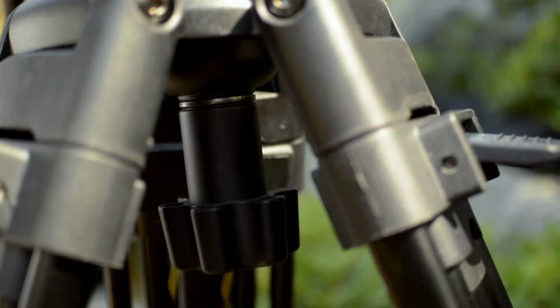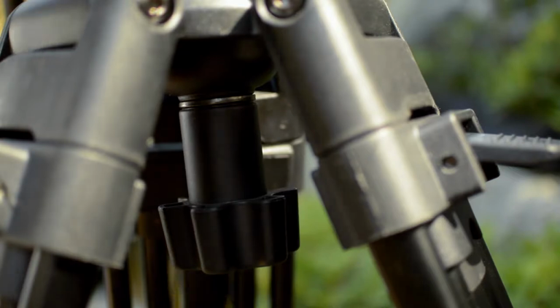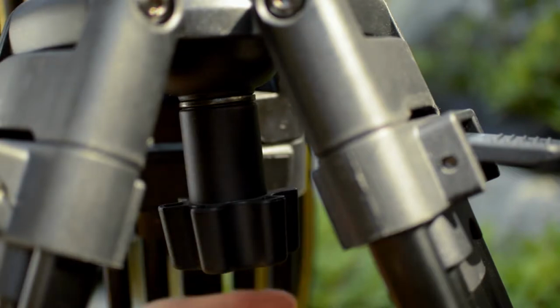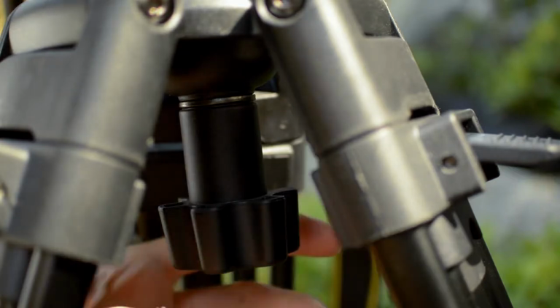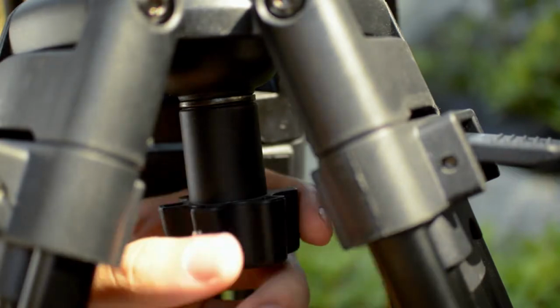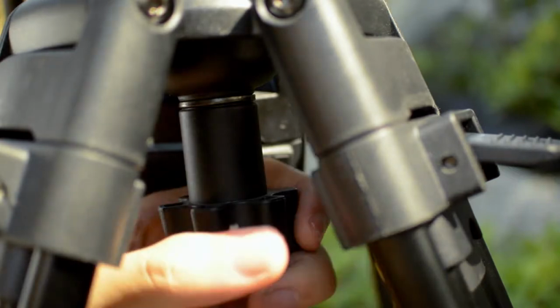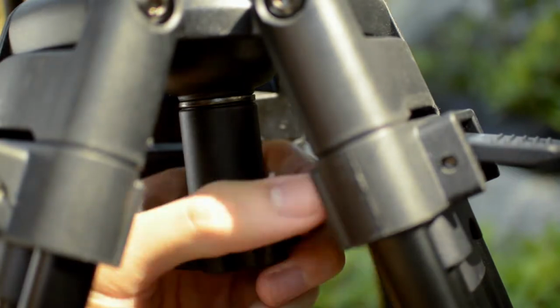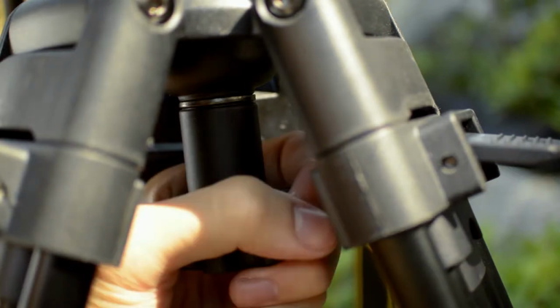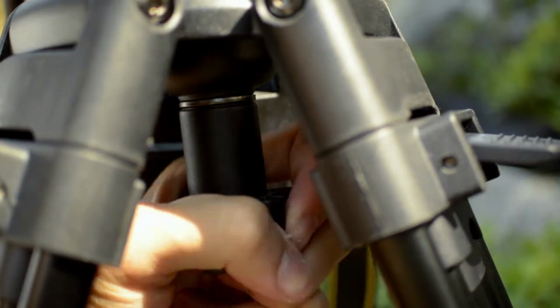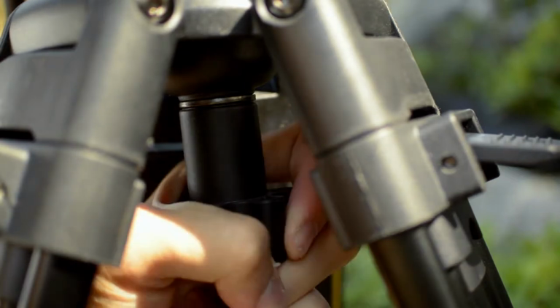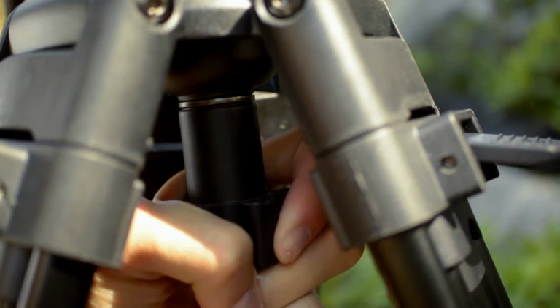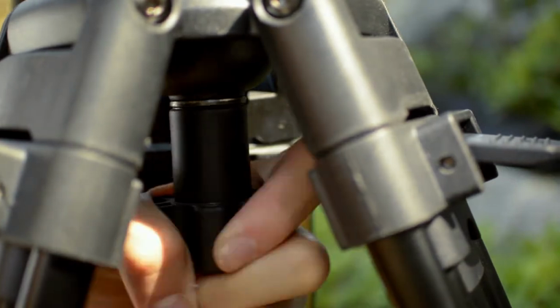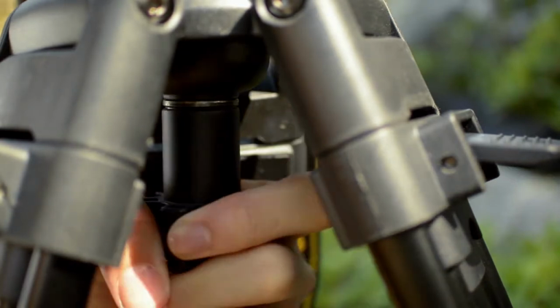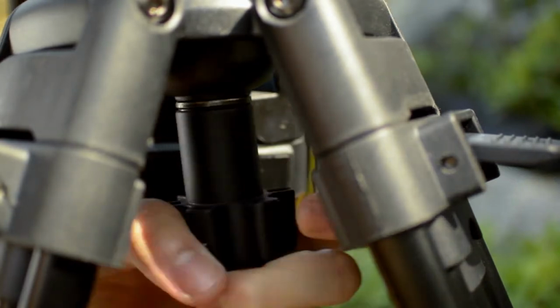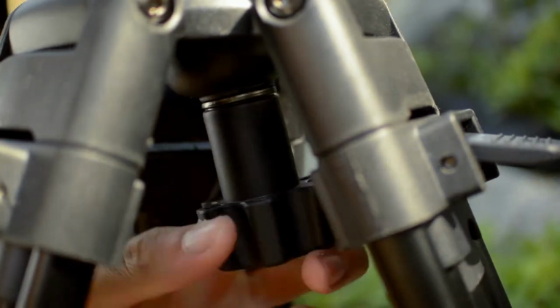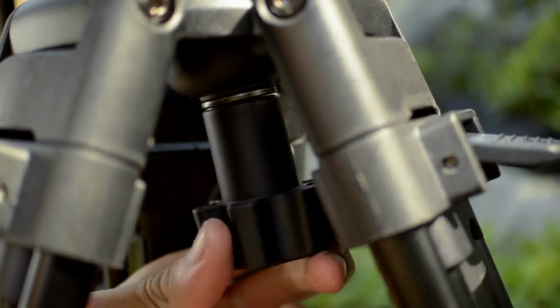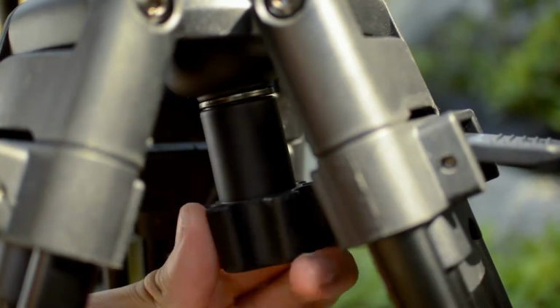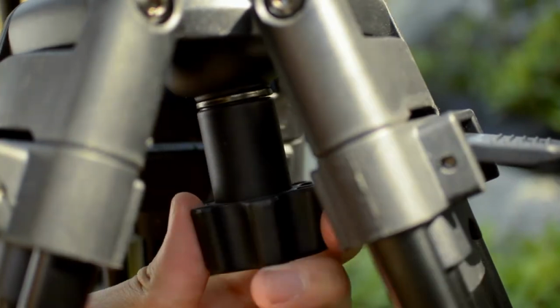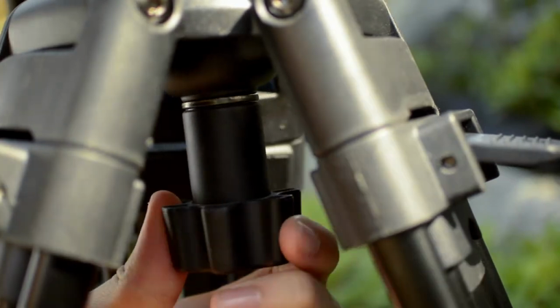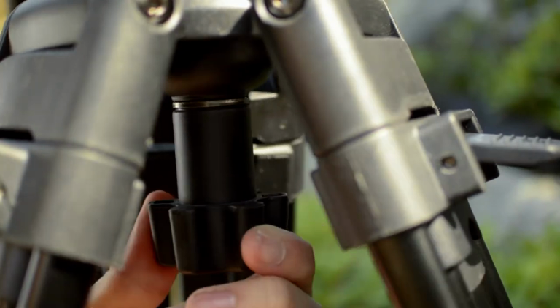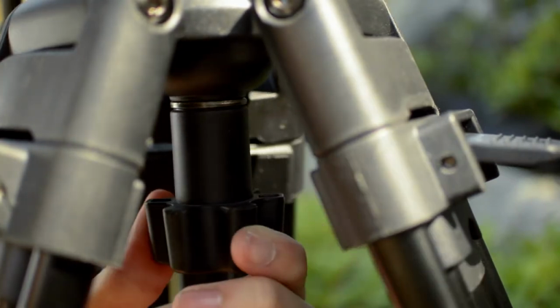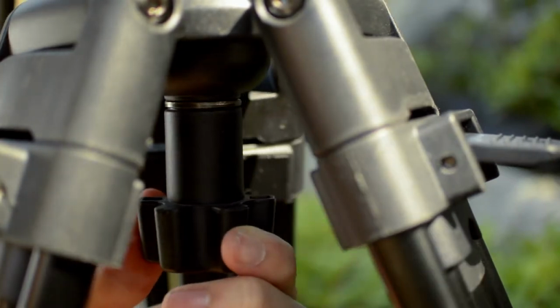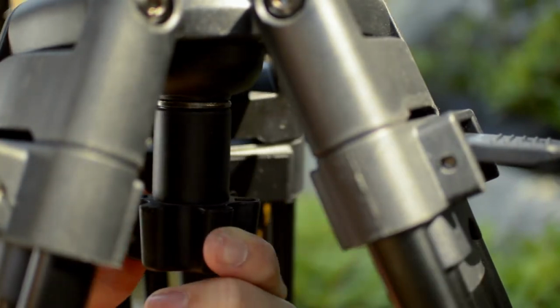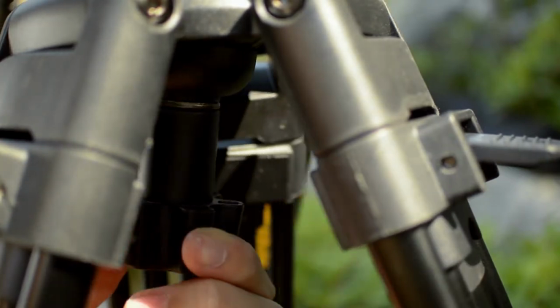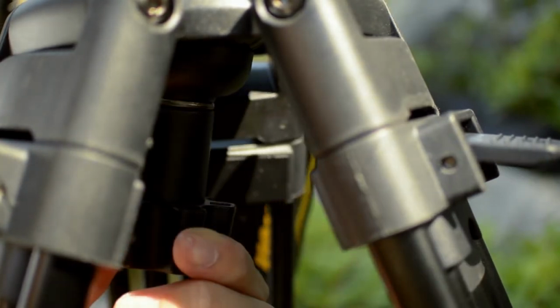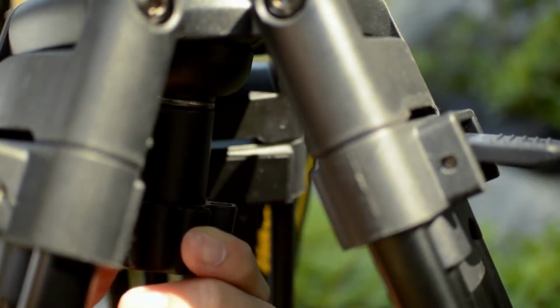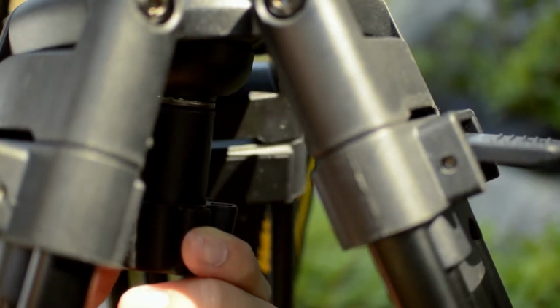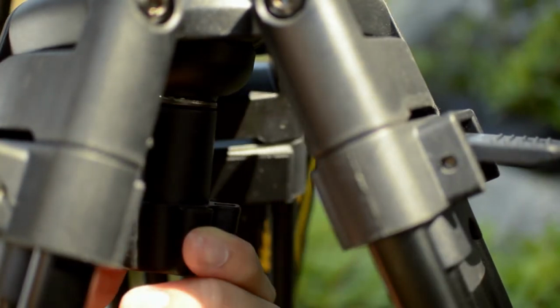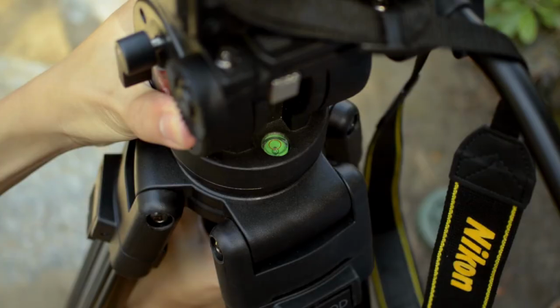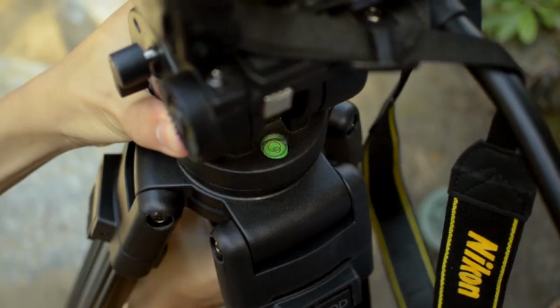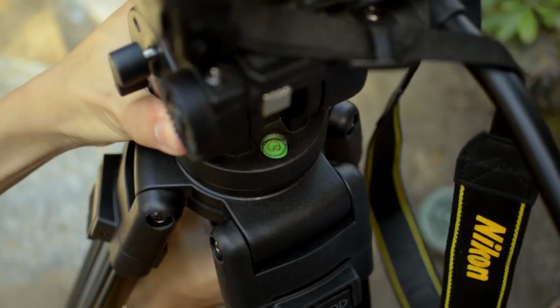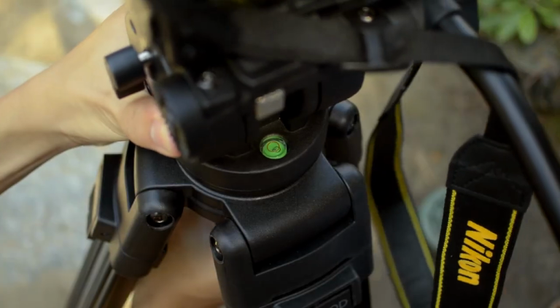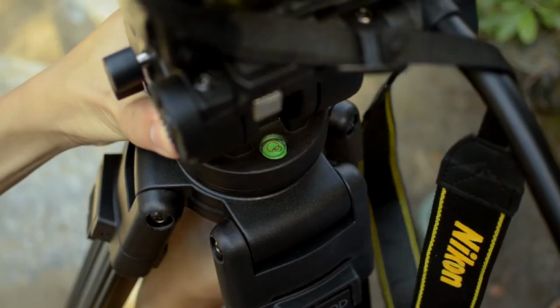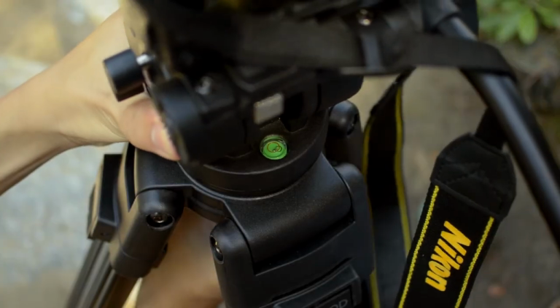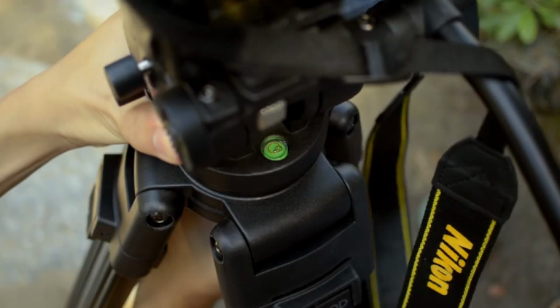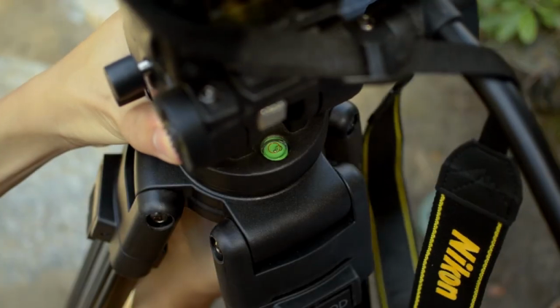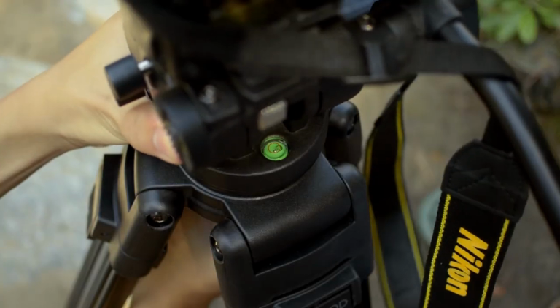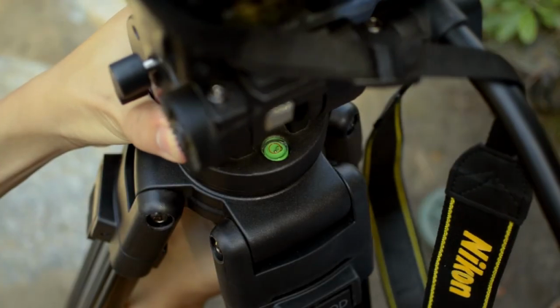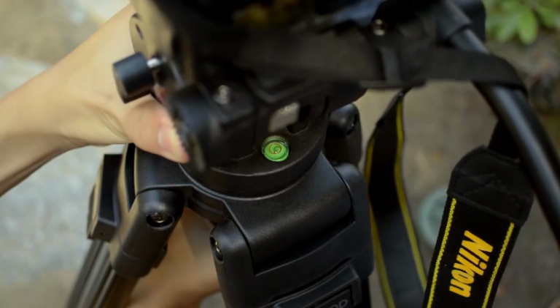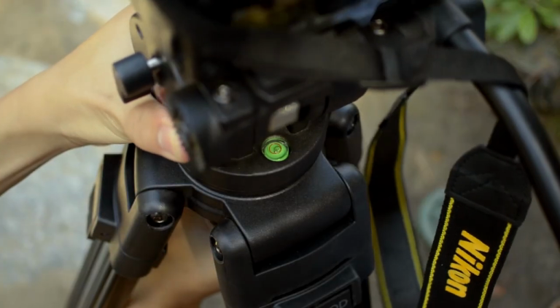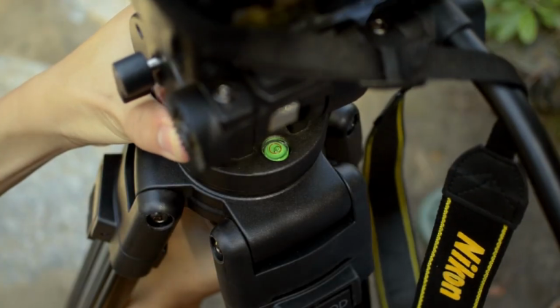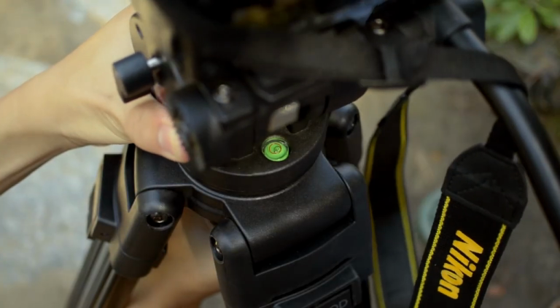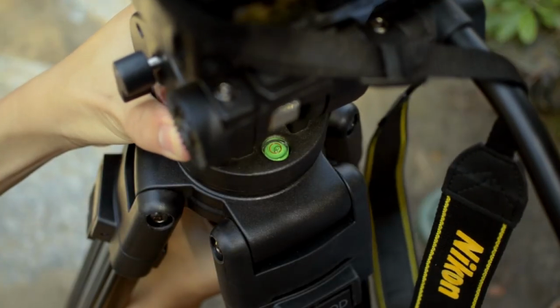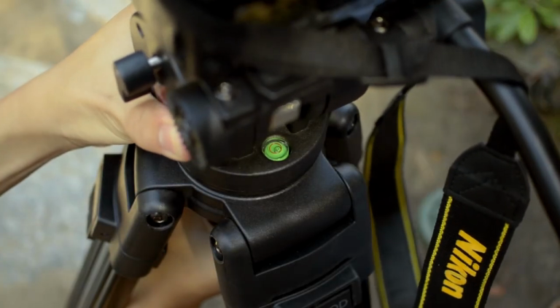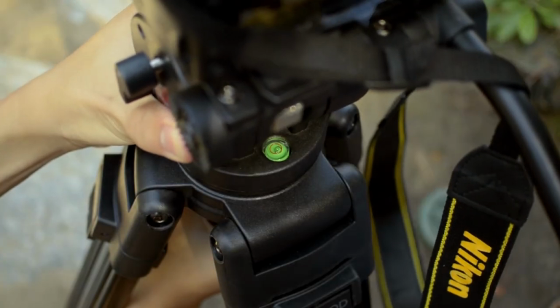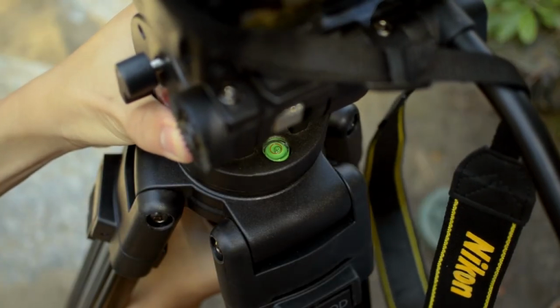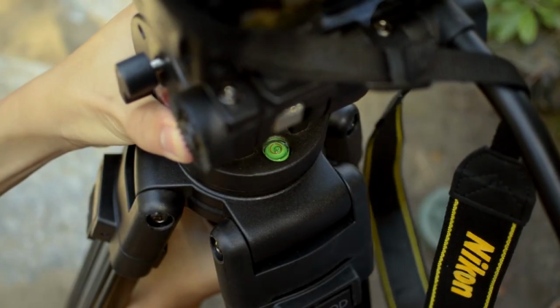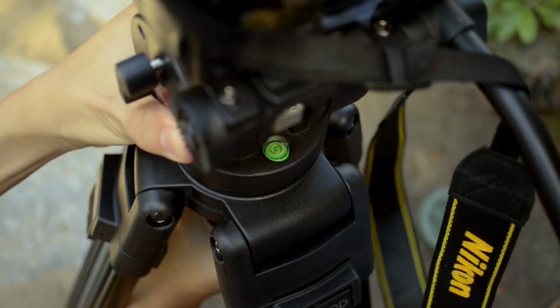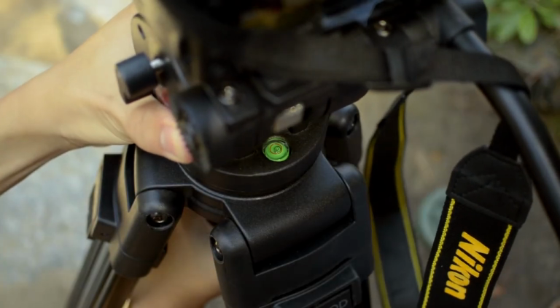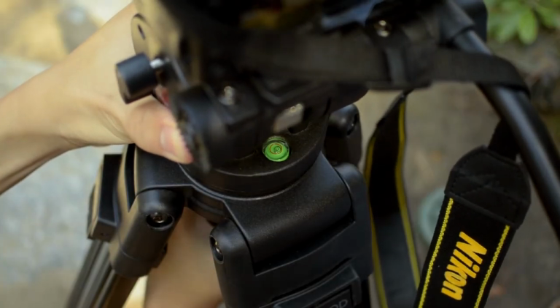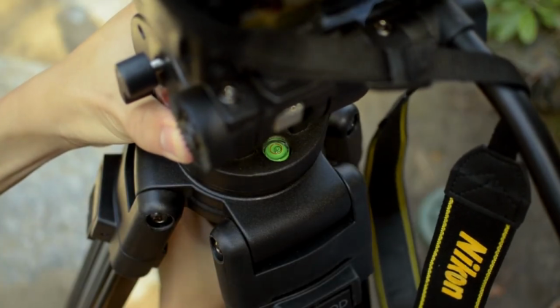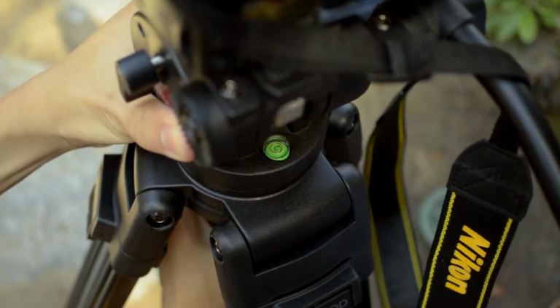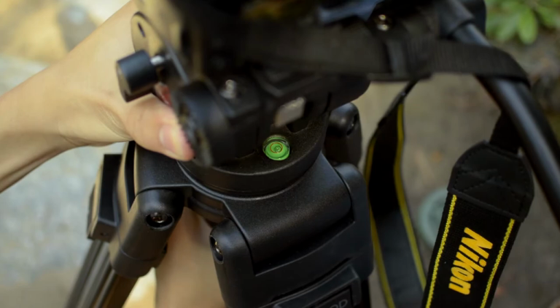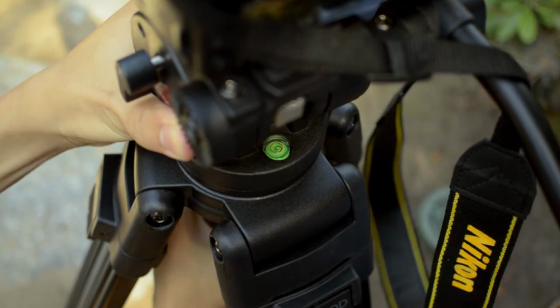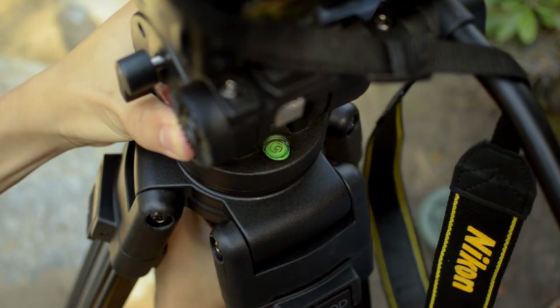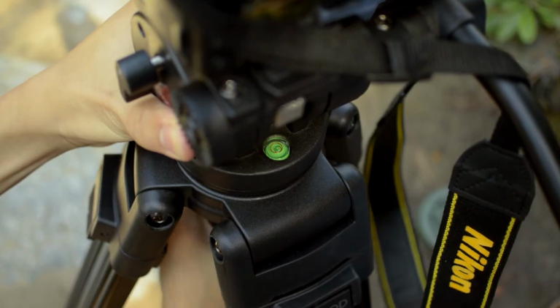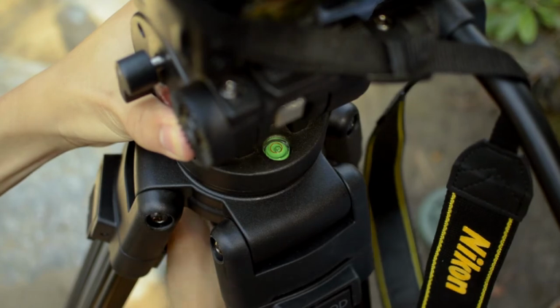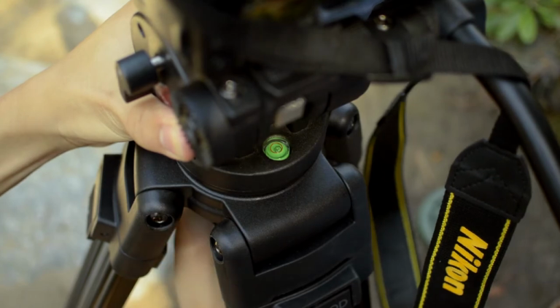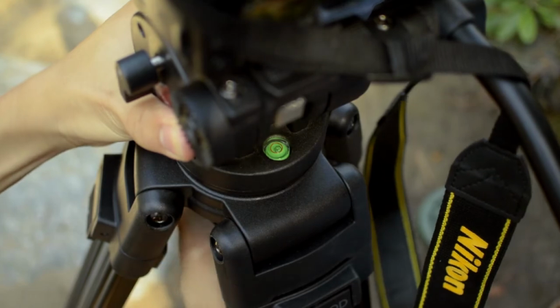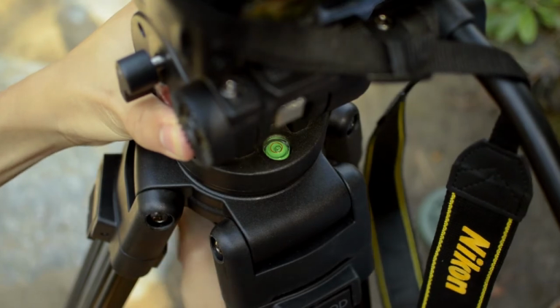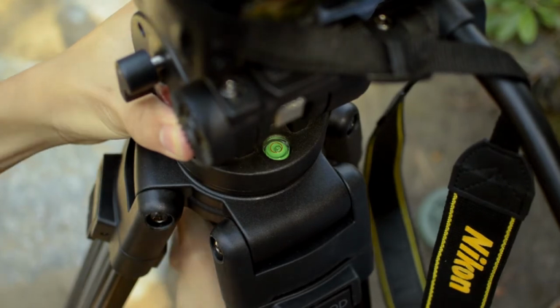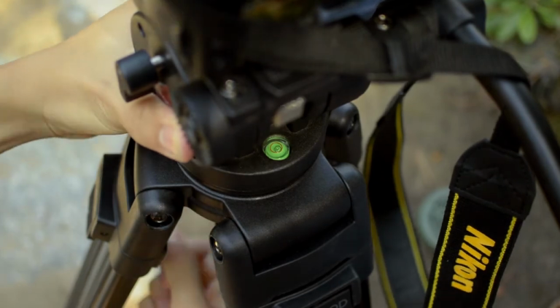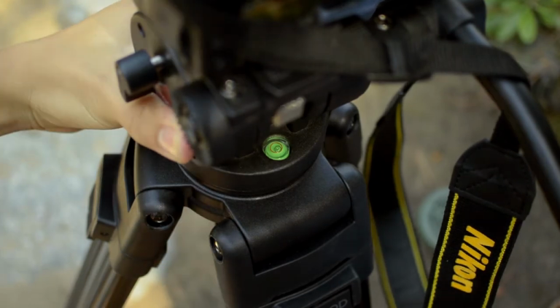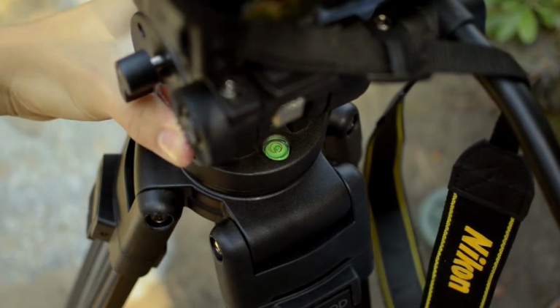The fluid head has an additional feature in that the head can be rotated, as shown here, so it's easier to film level.